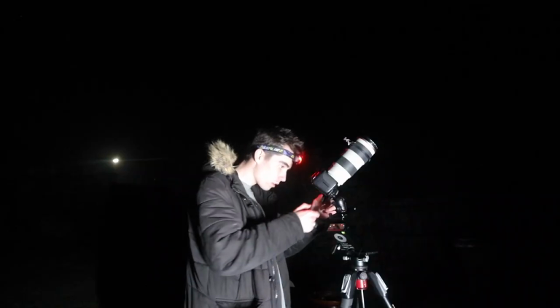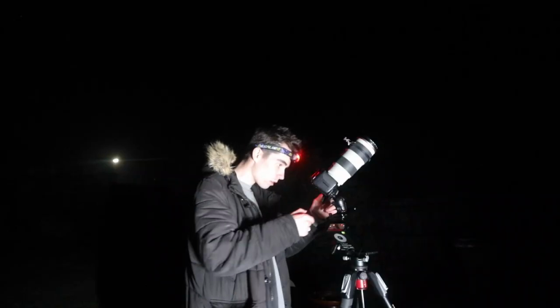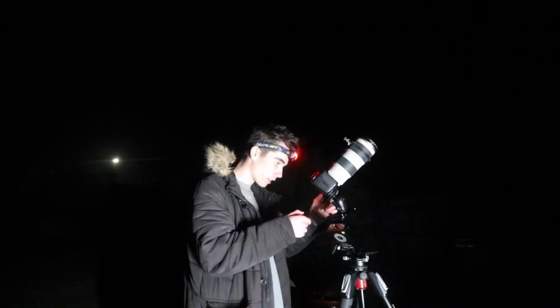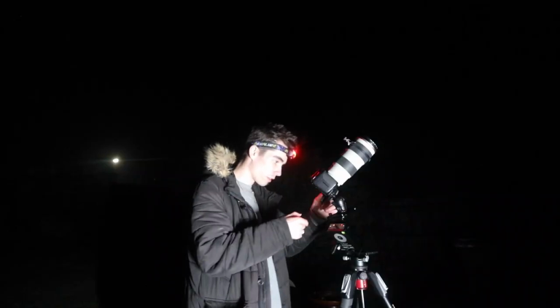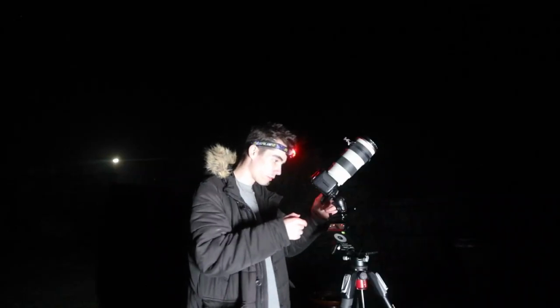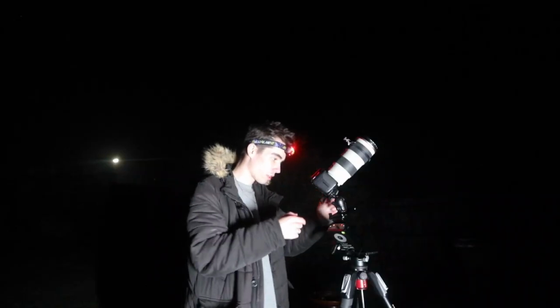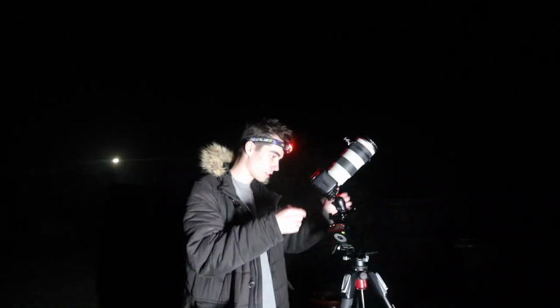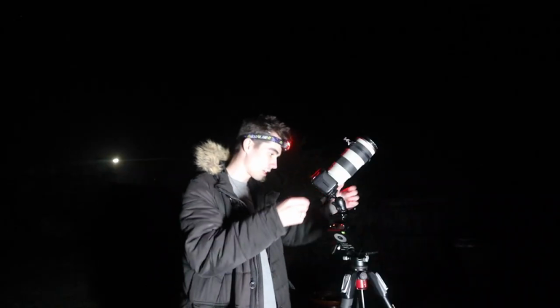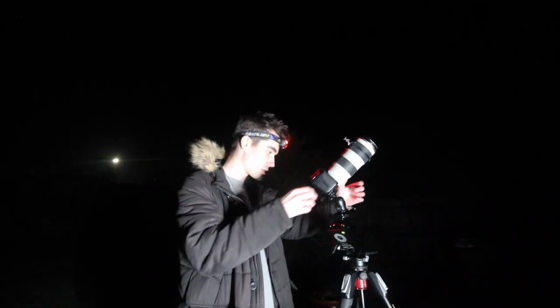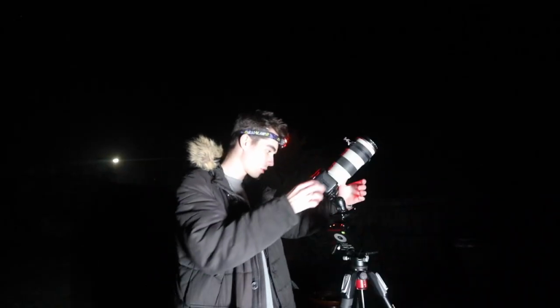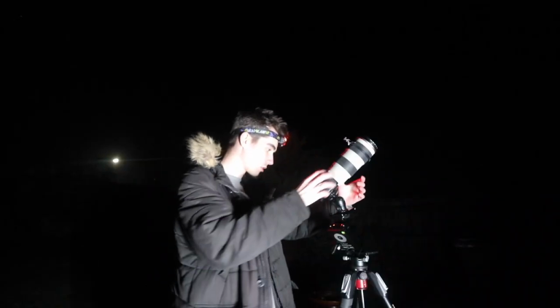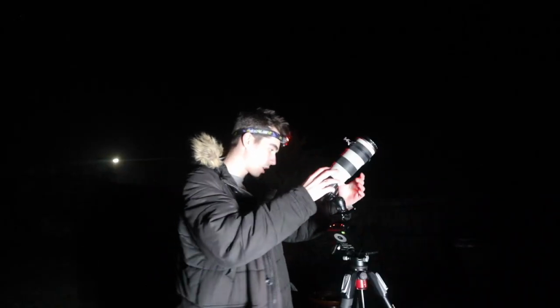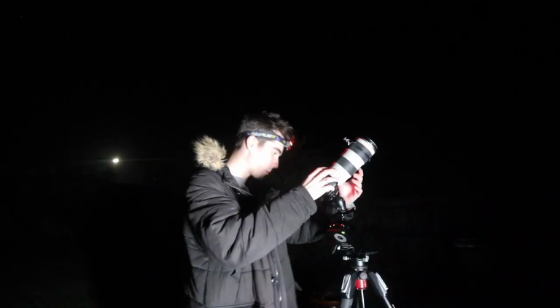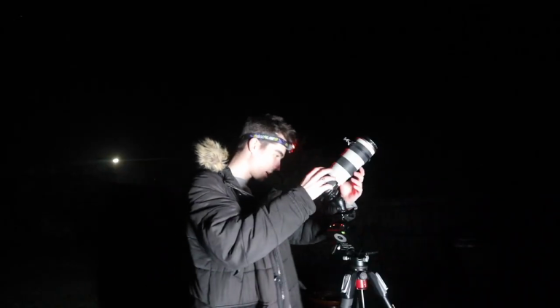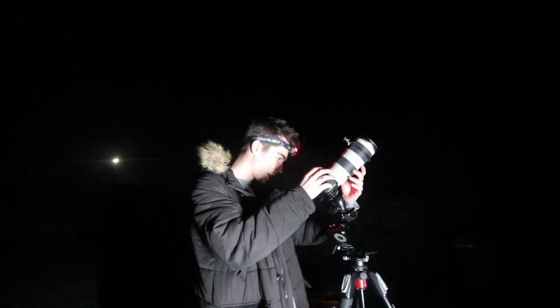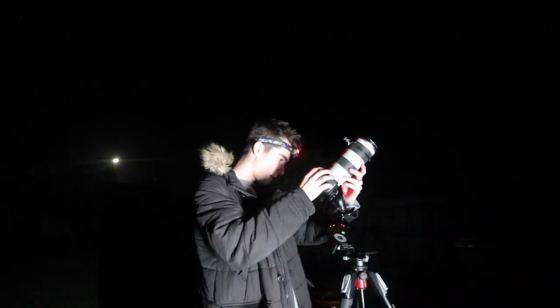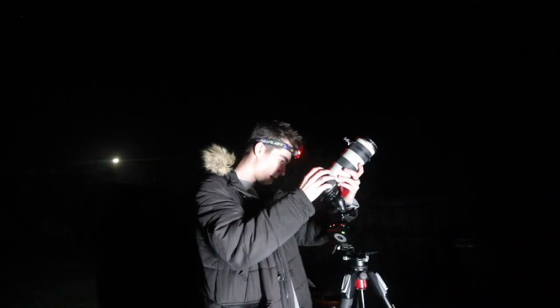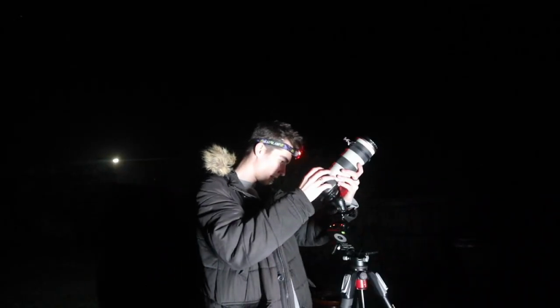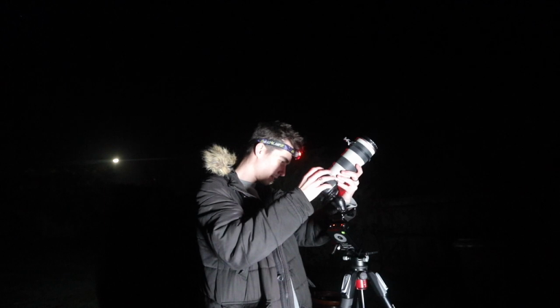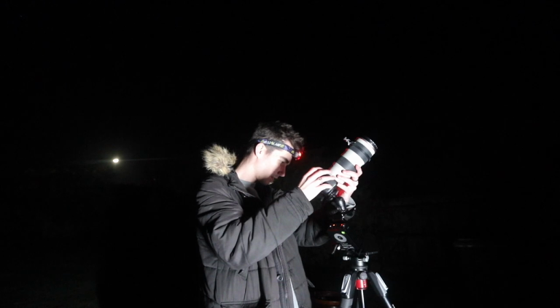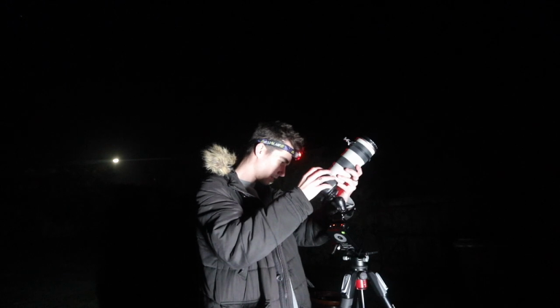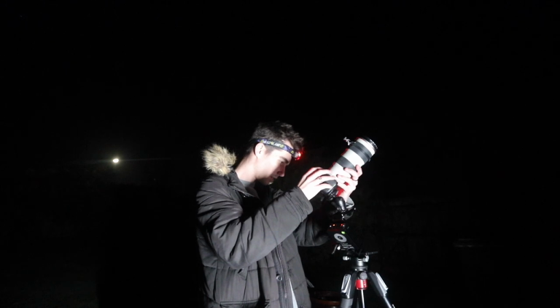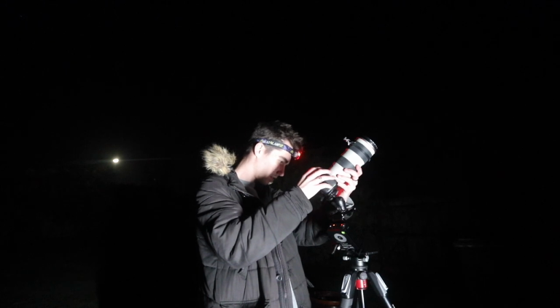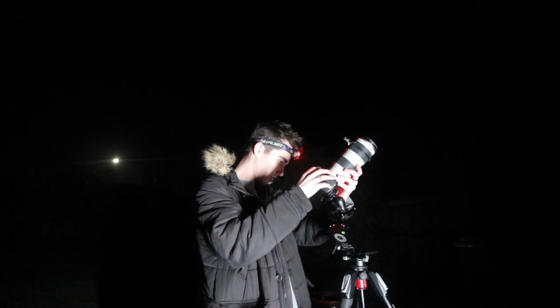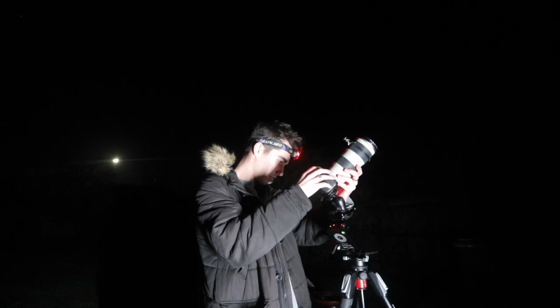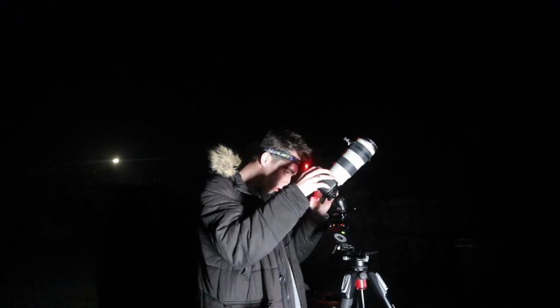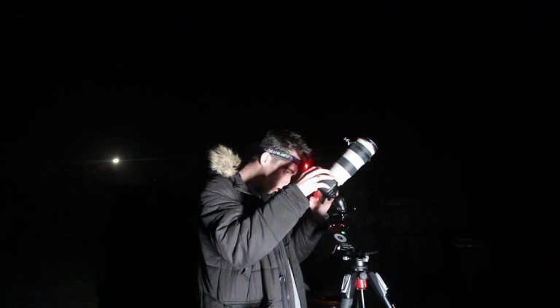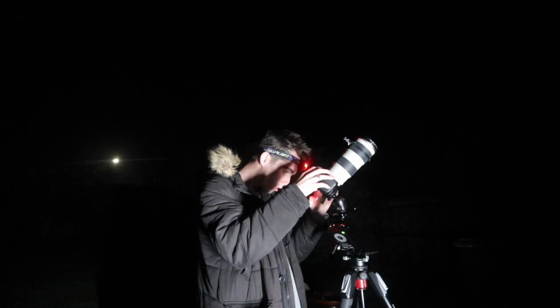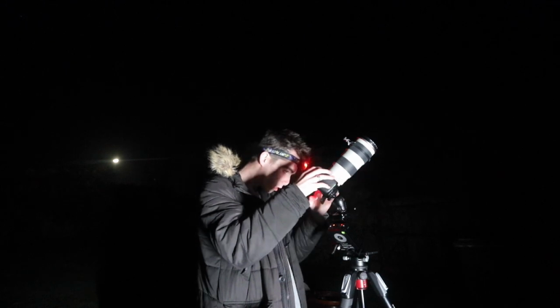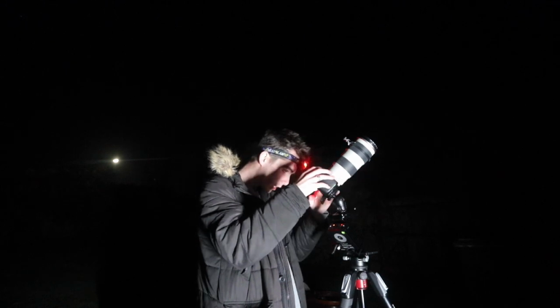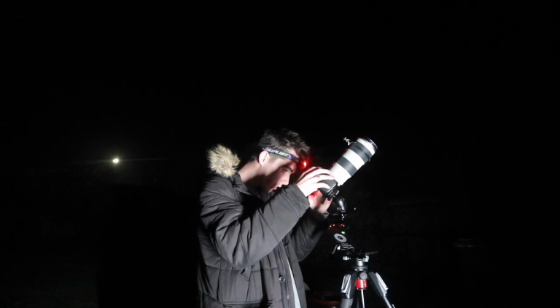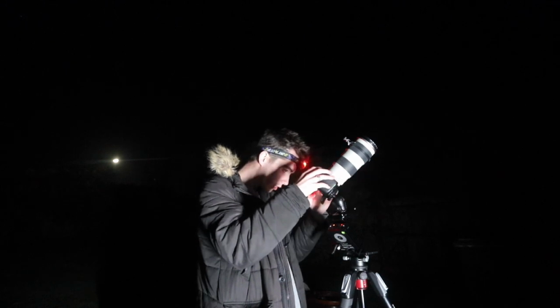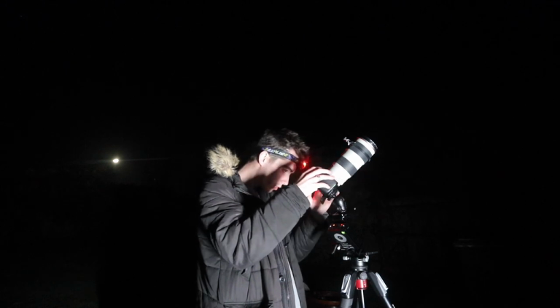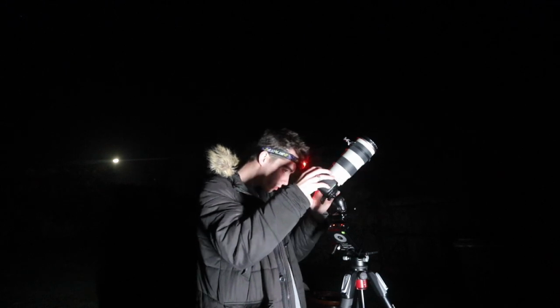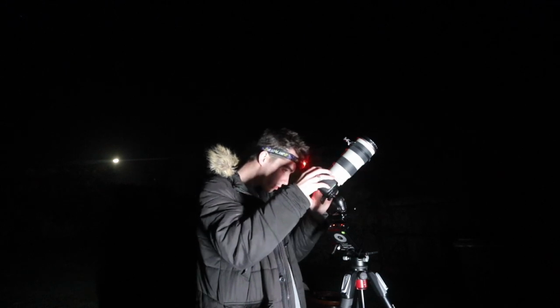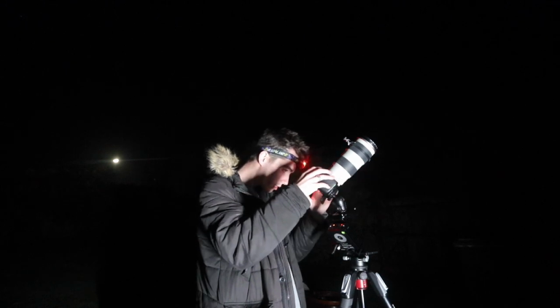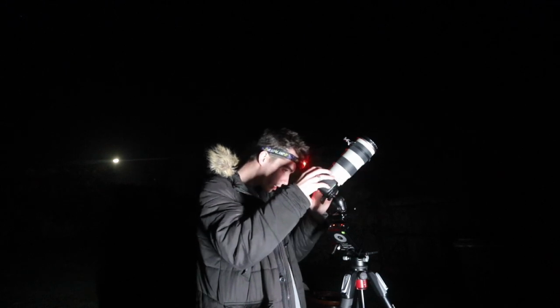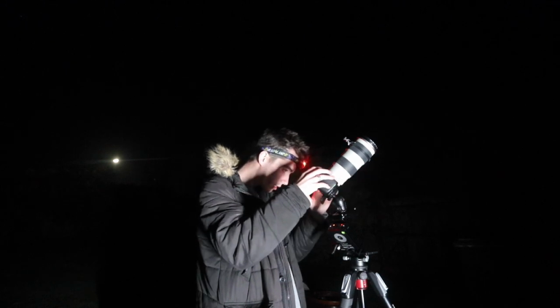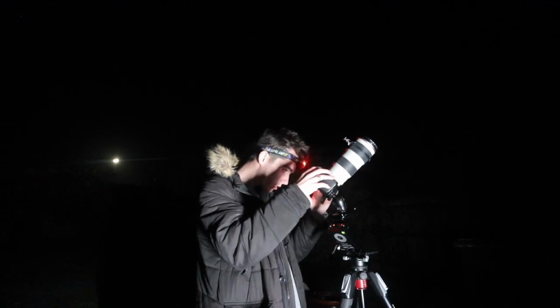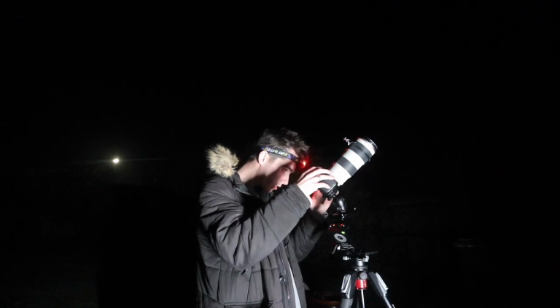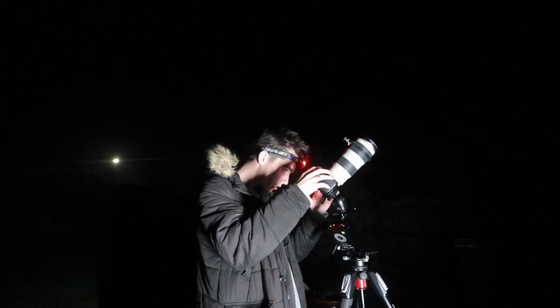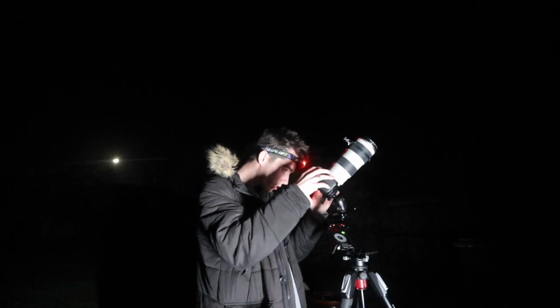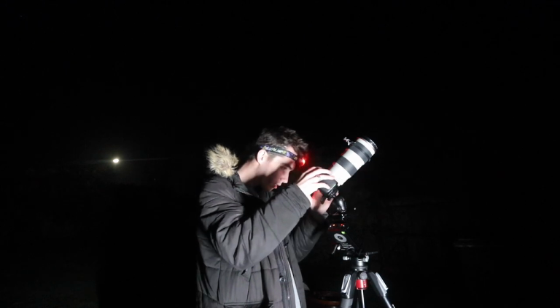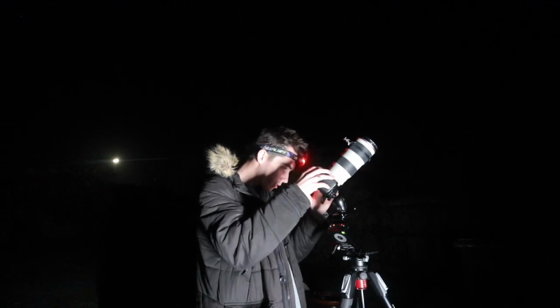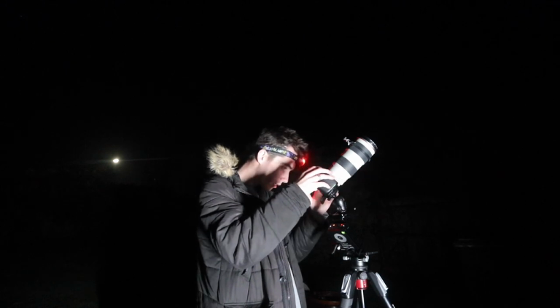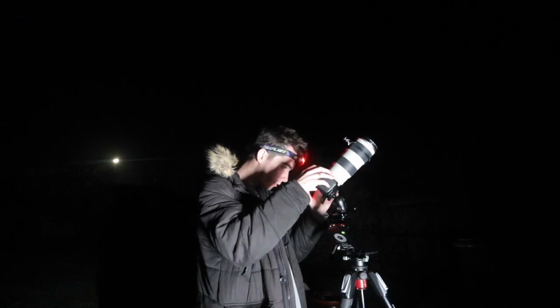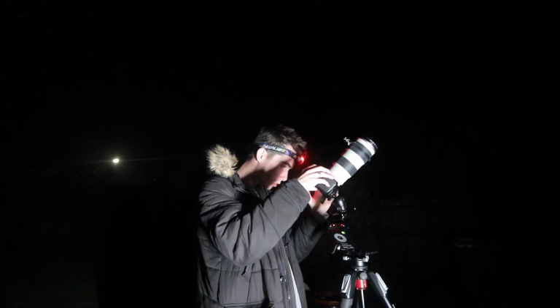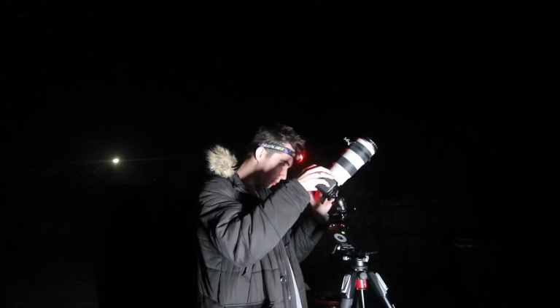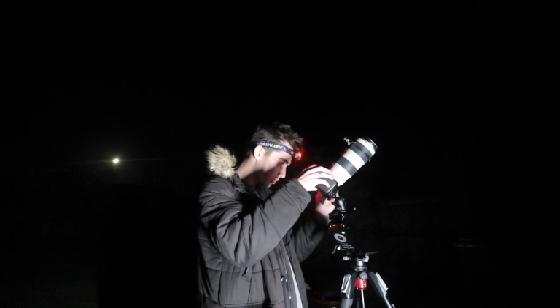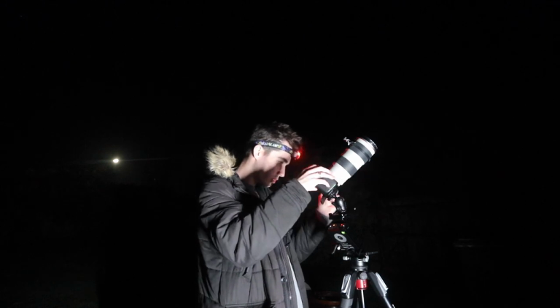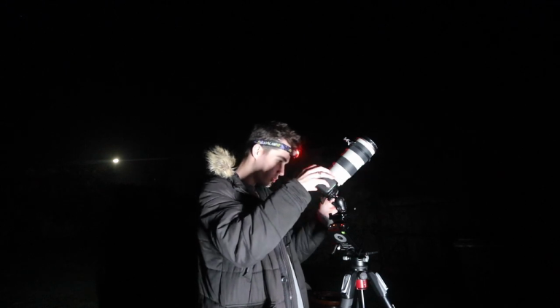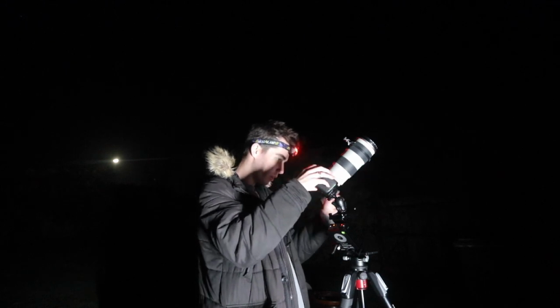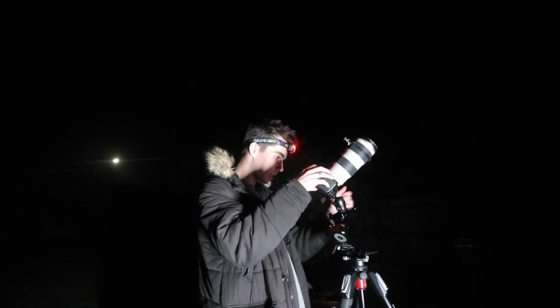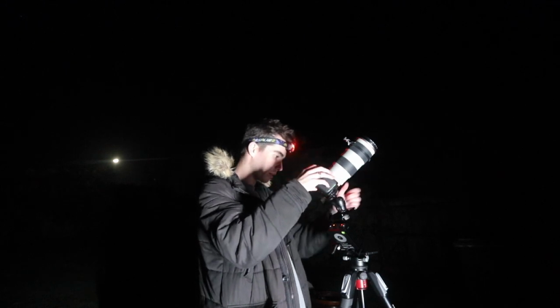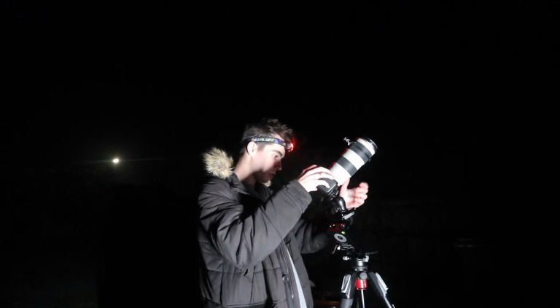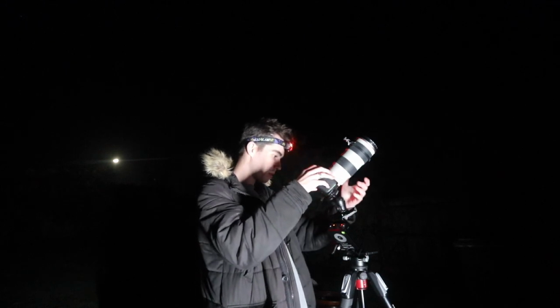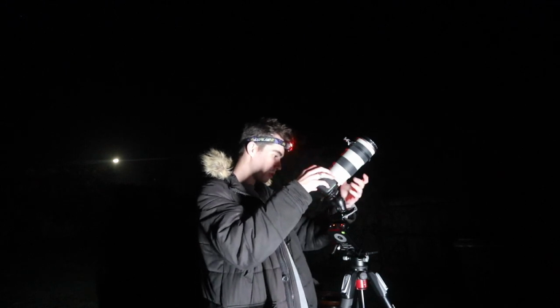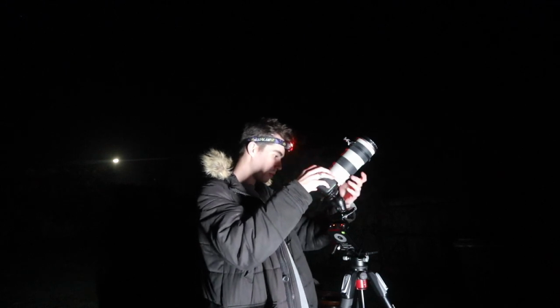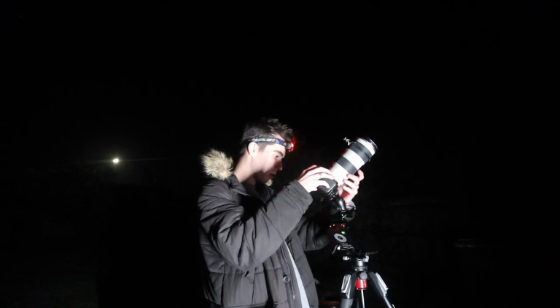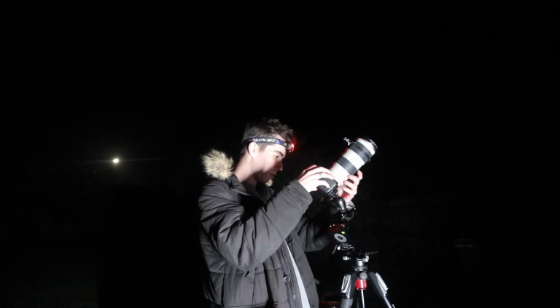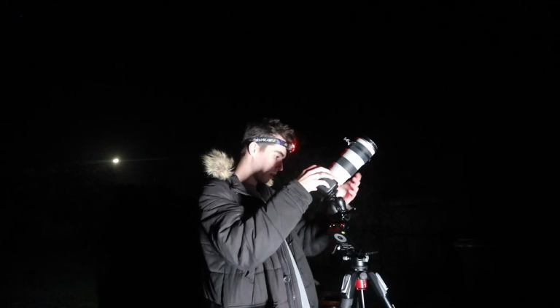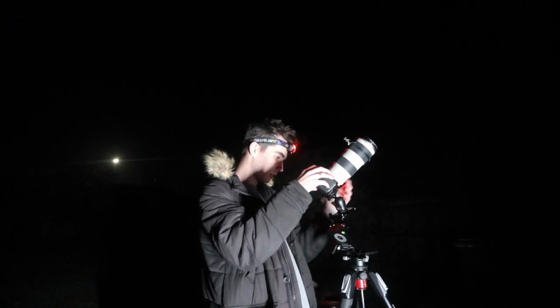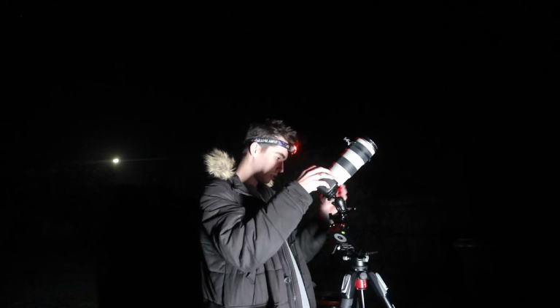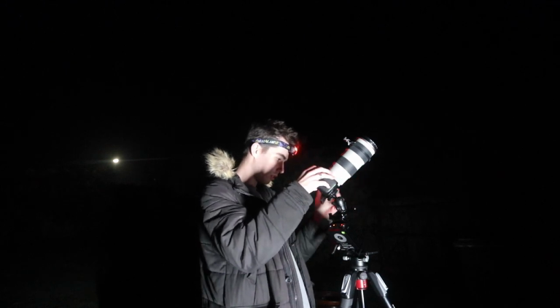Okay, first test shots are back. The good news is I haven't got much trailing, which means the polar alignment is good.